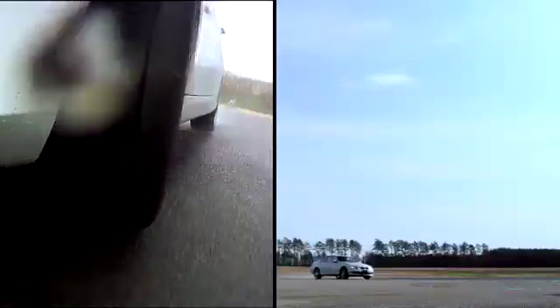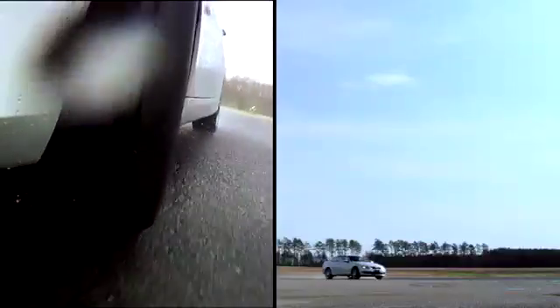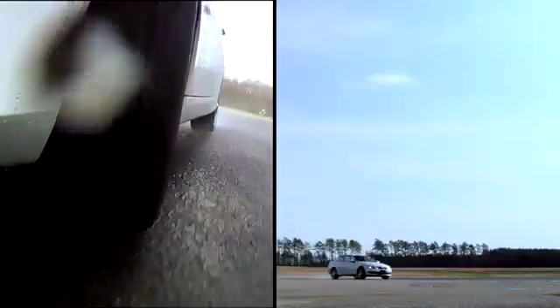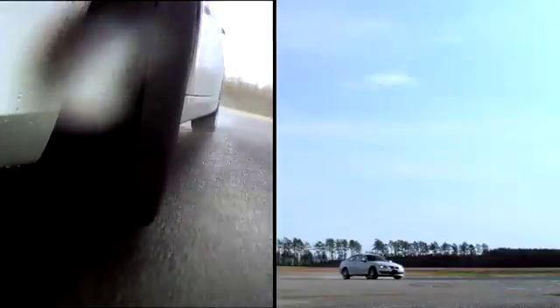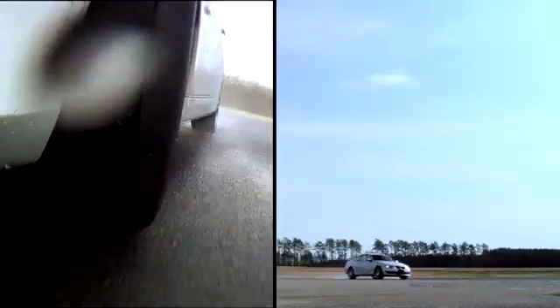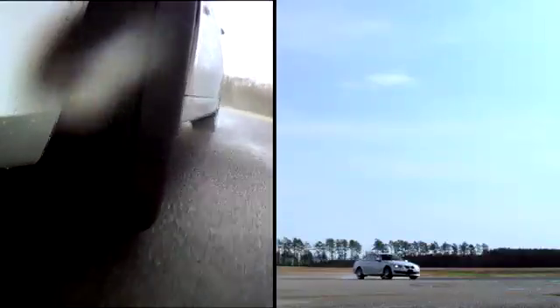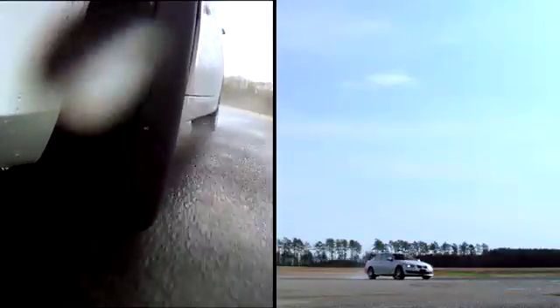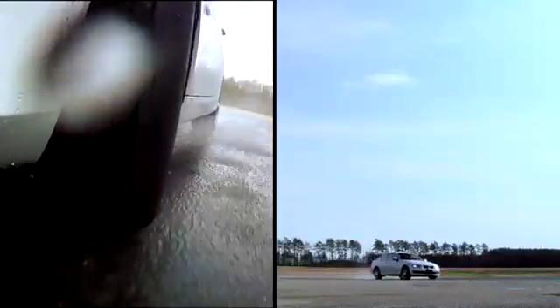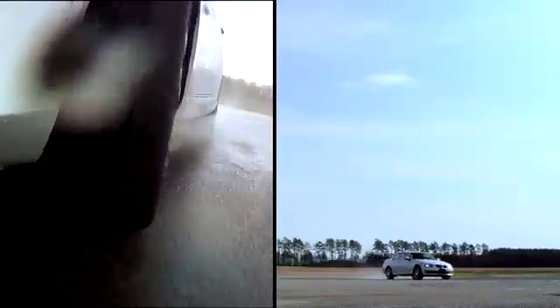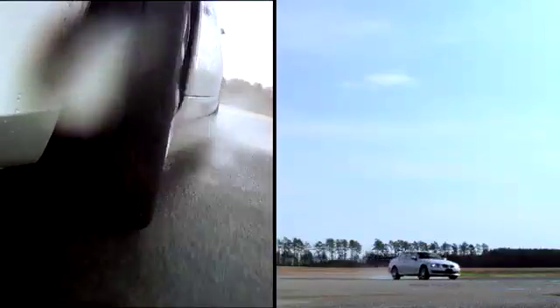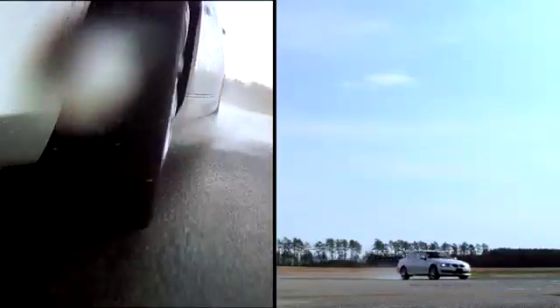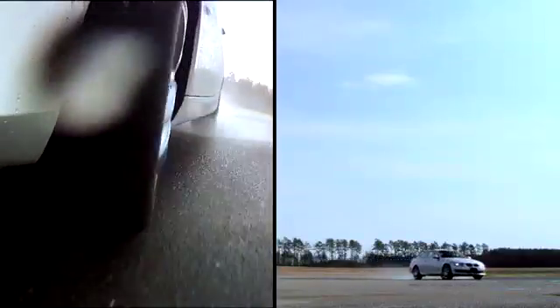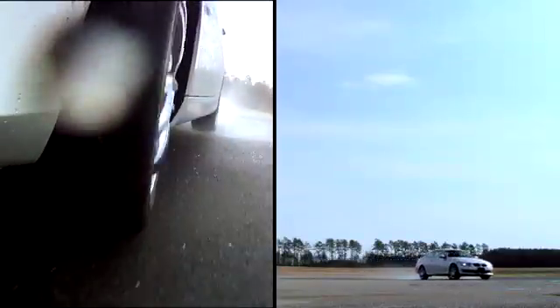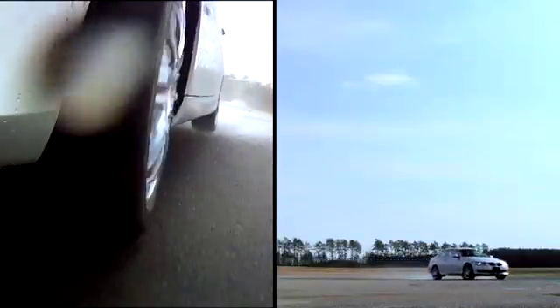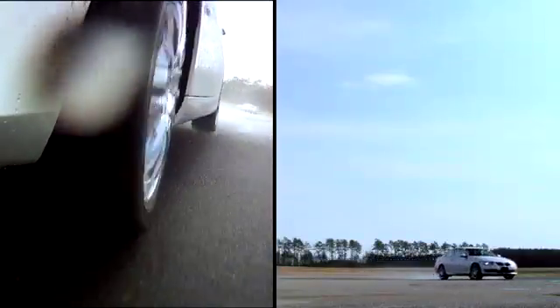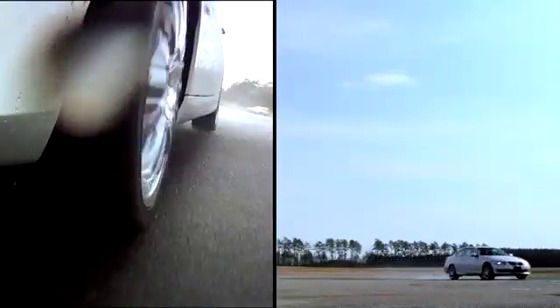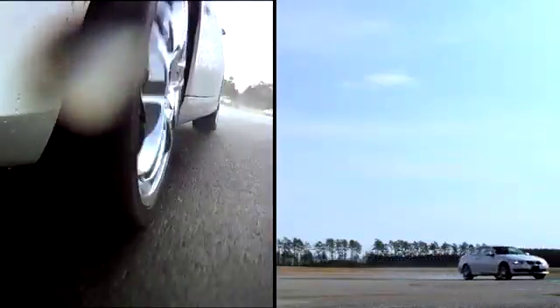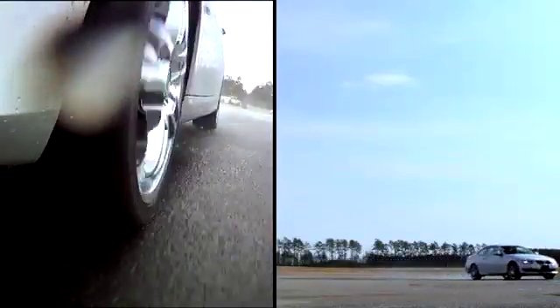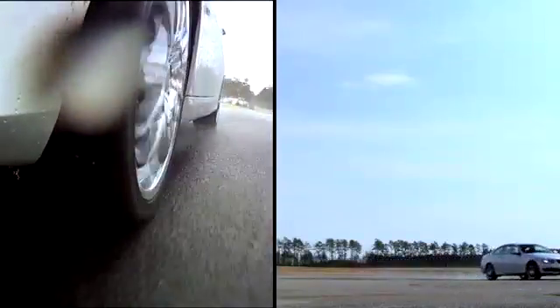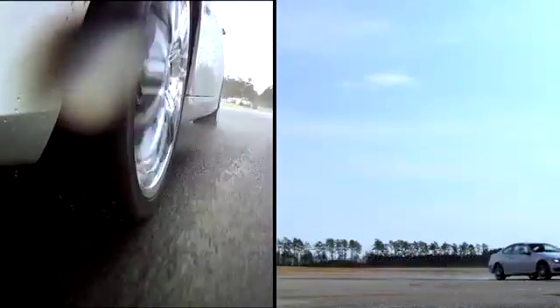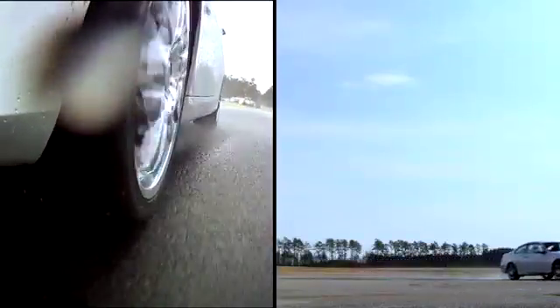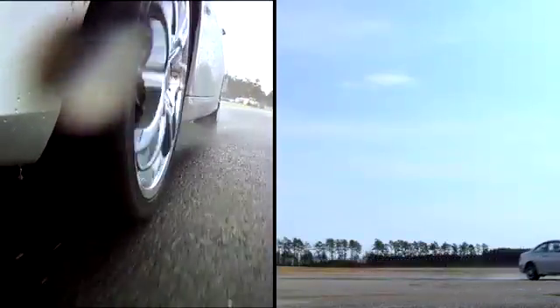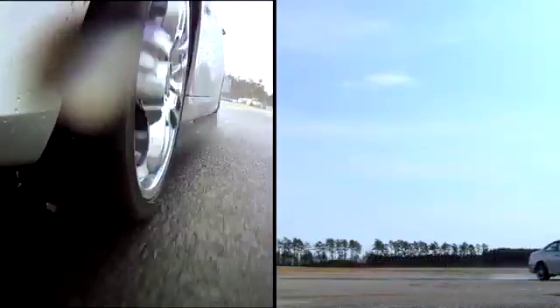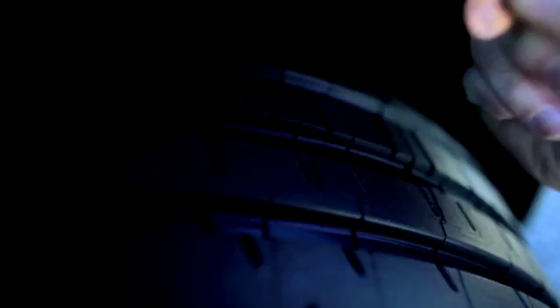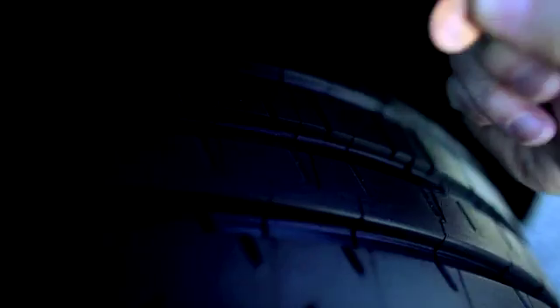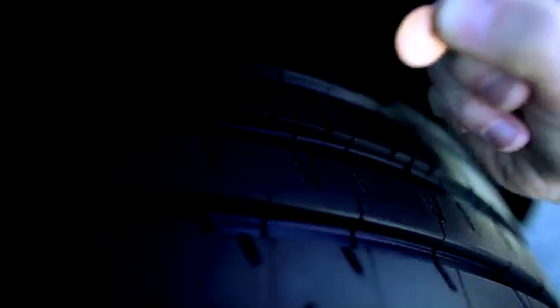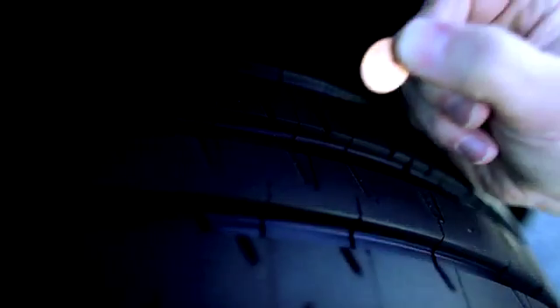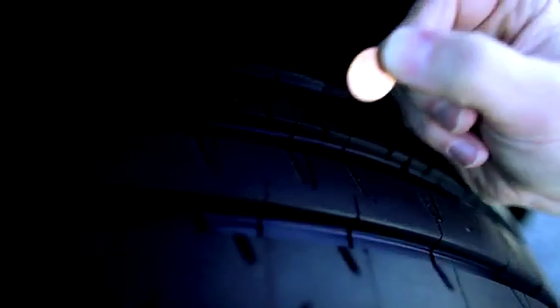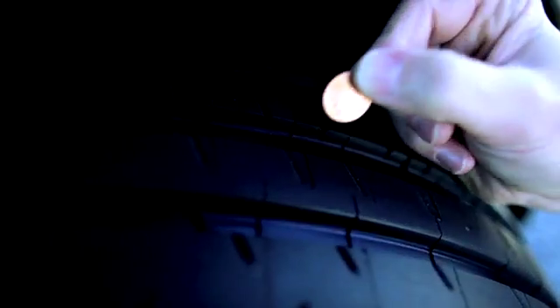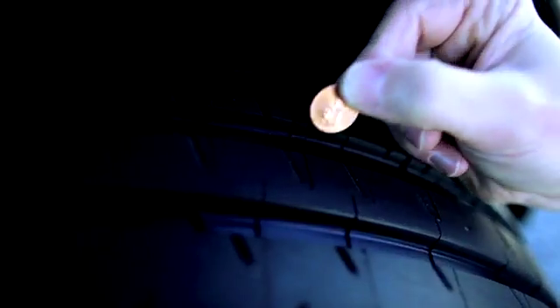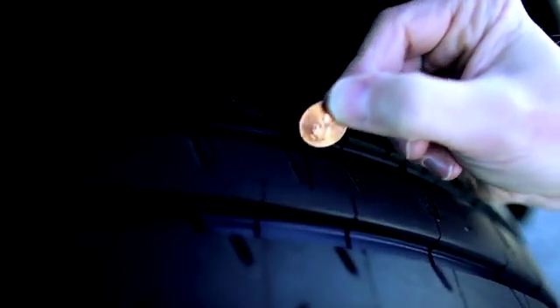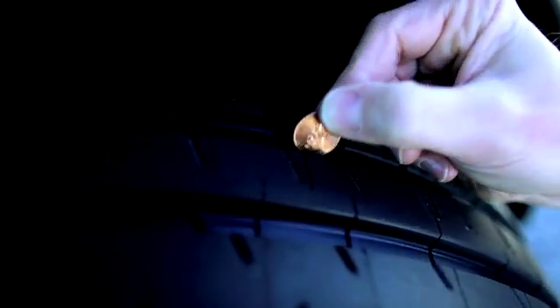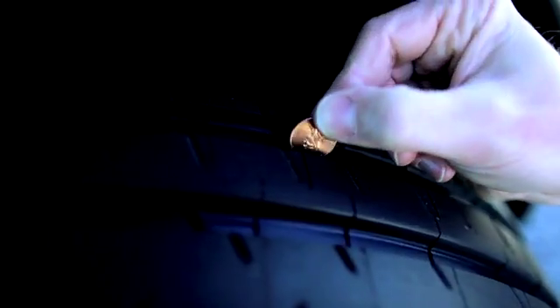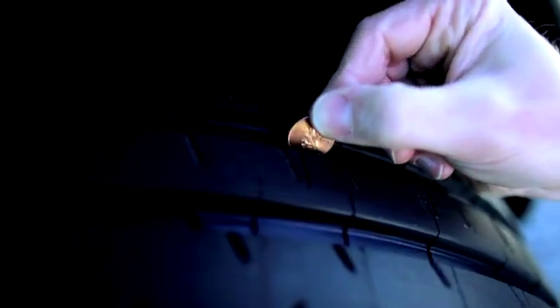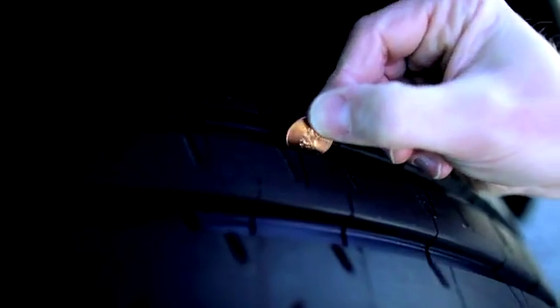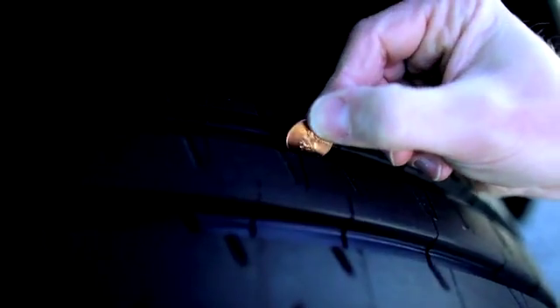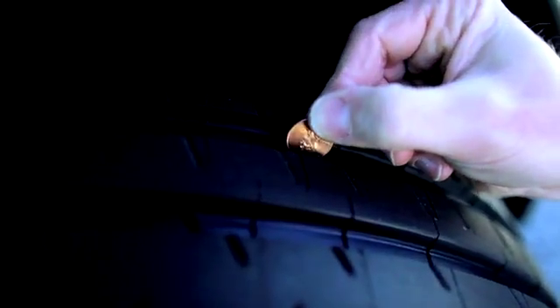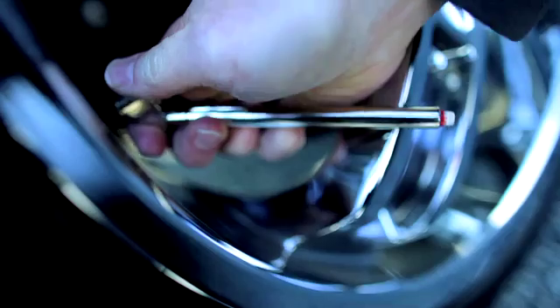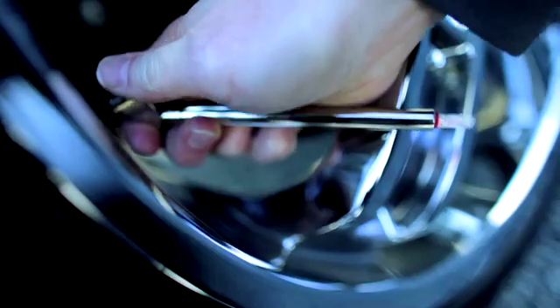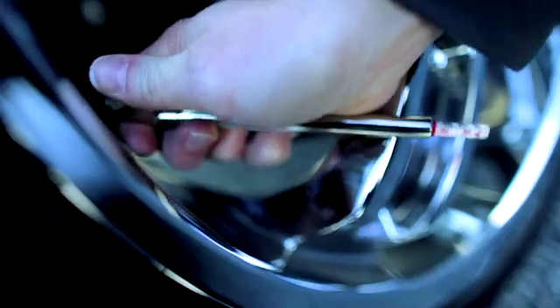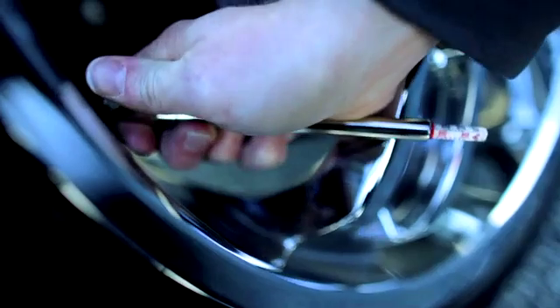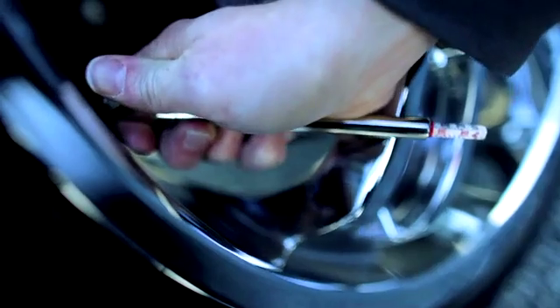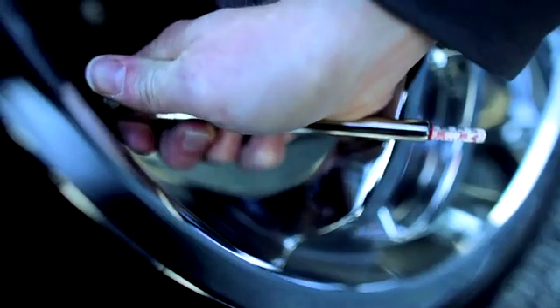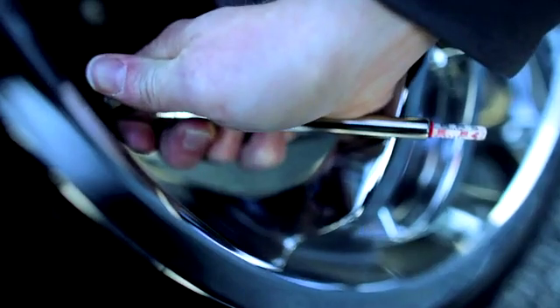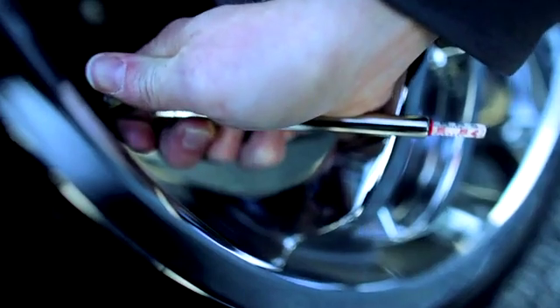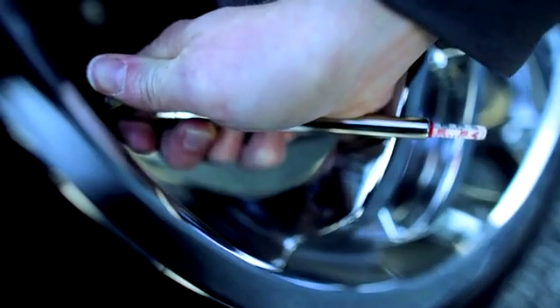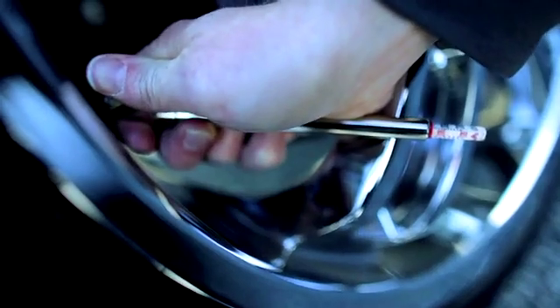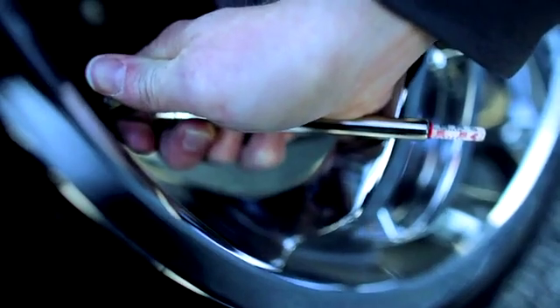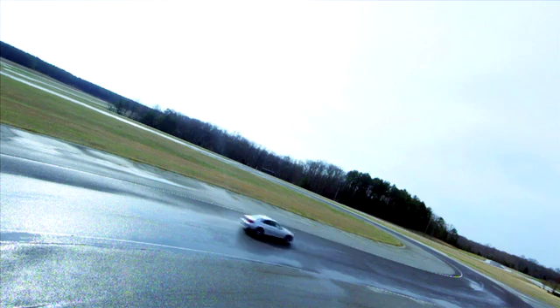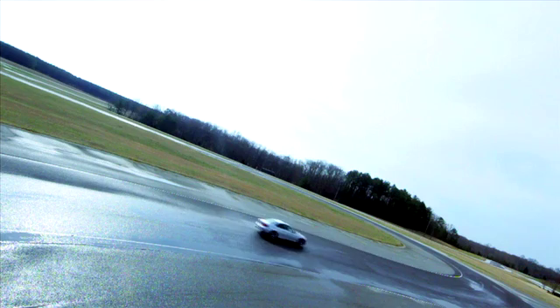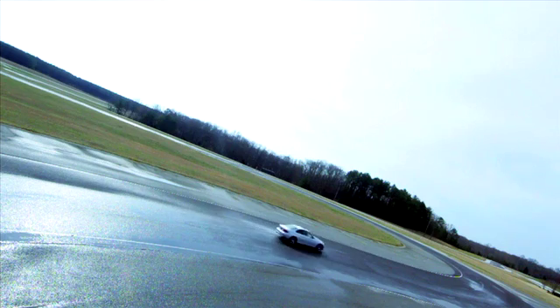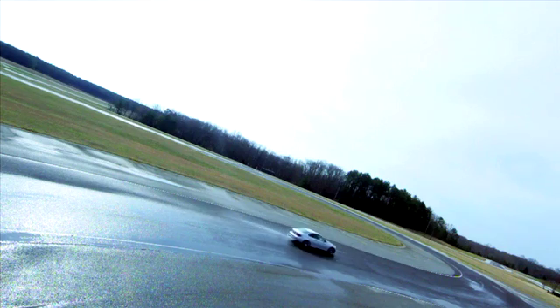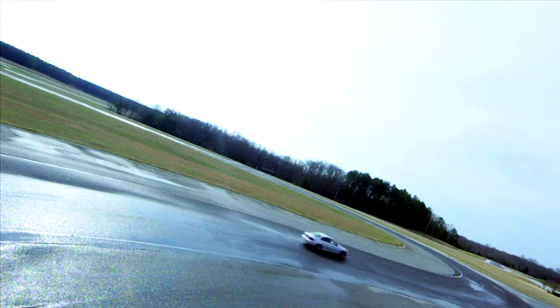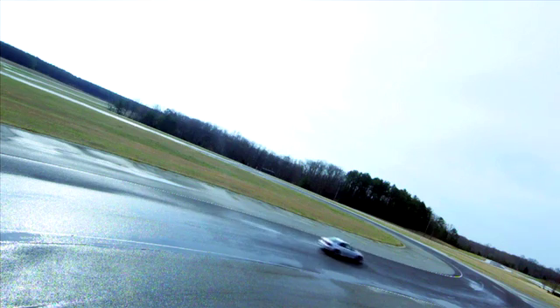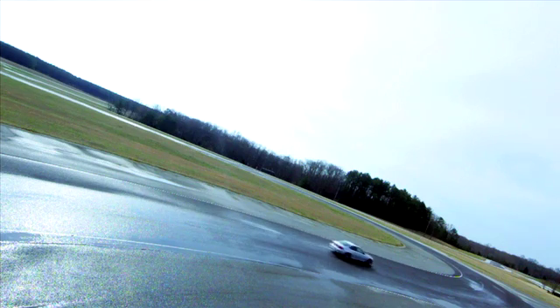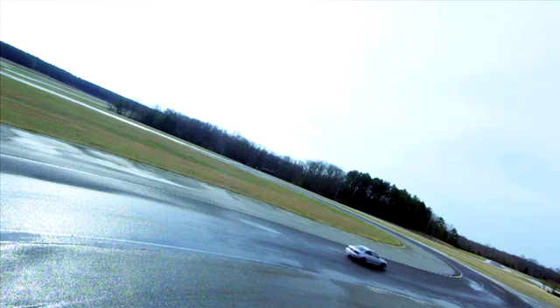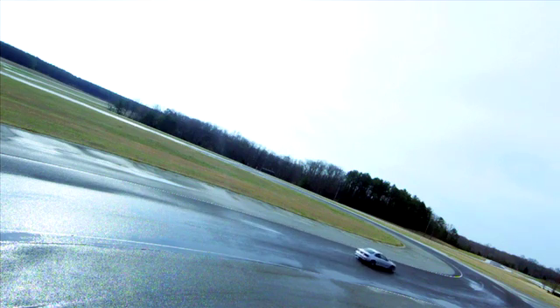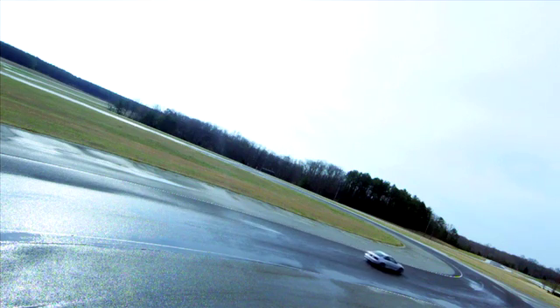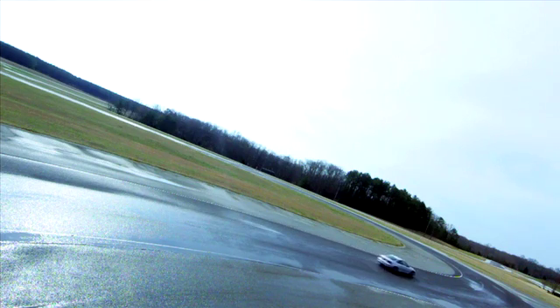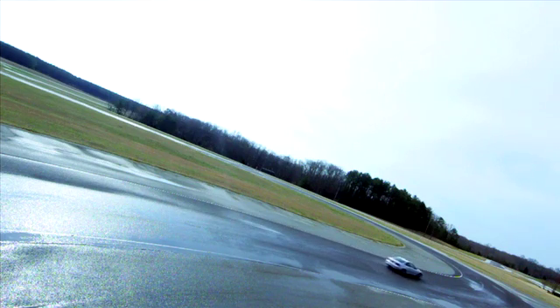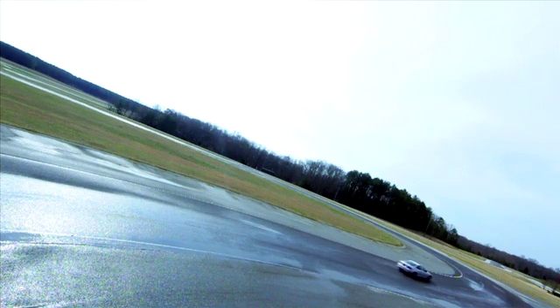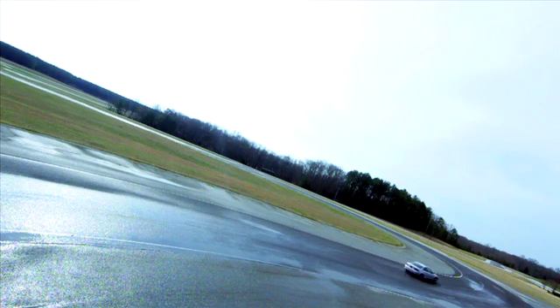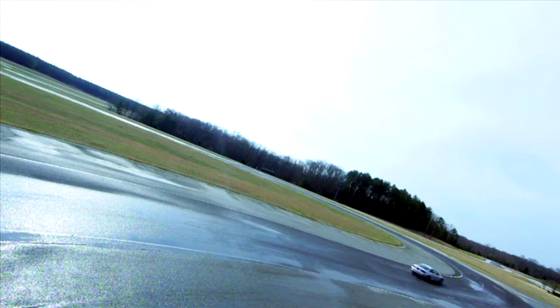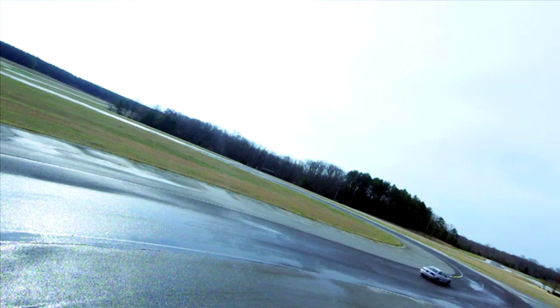To help avoid understeering, be sure your tires have the proper tread depth and air pressure by checking them once a month.